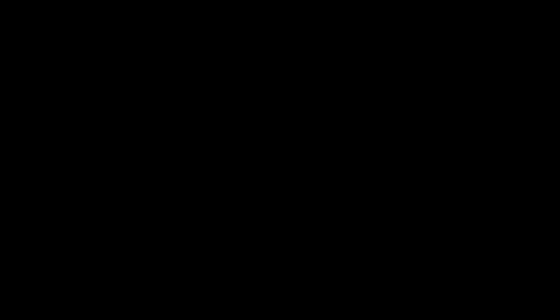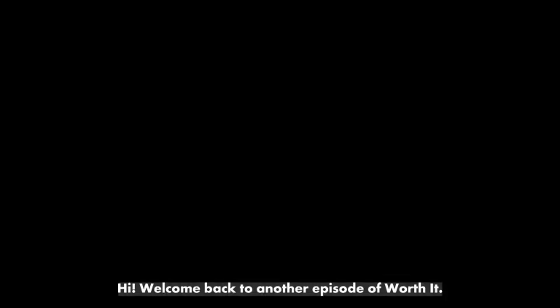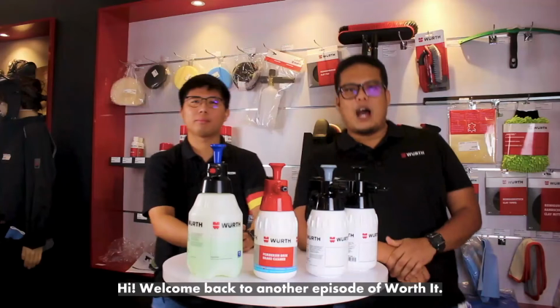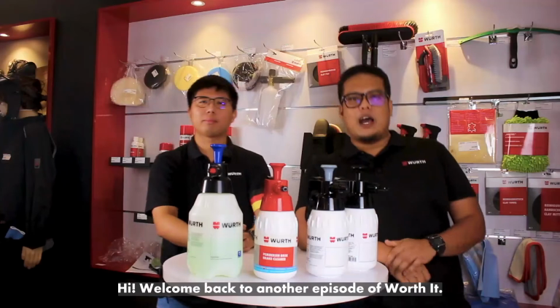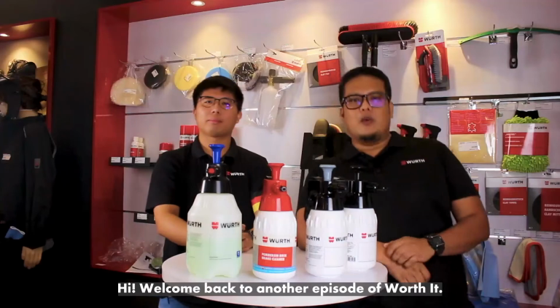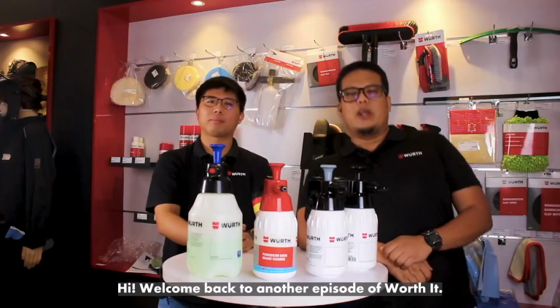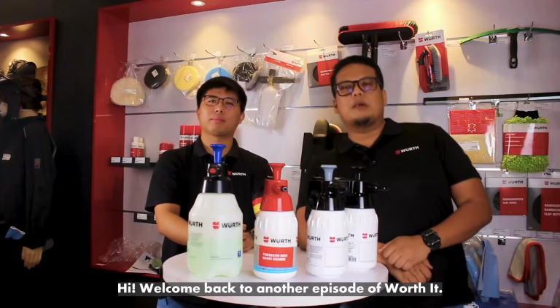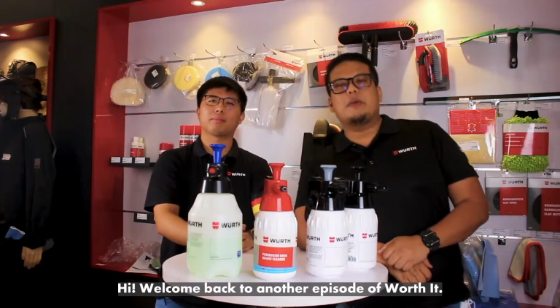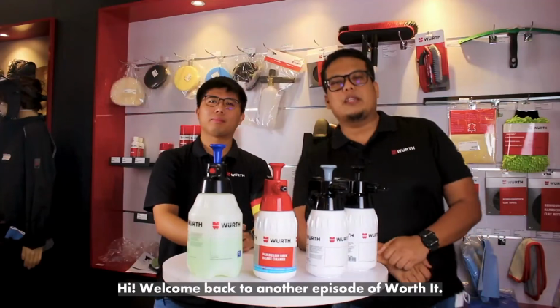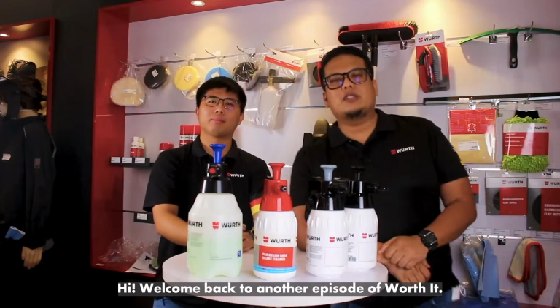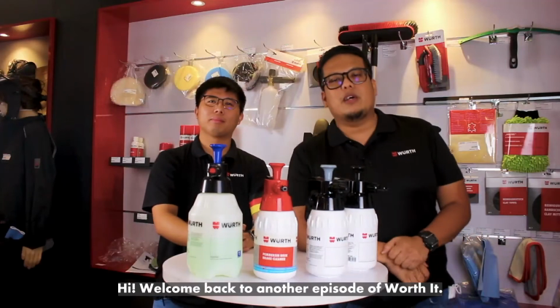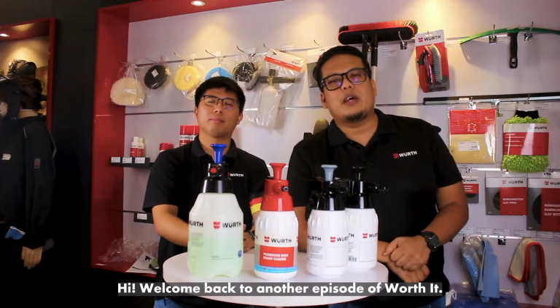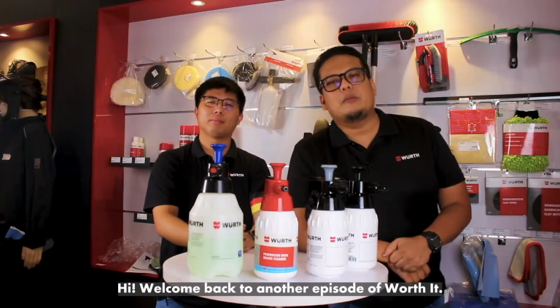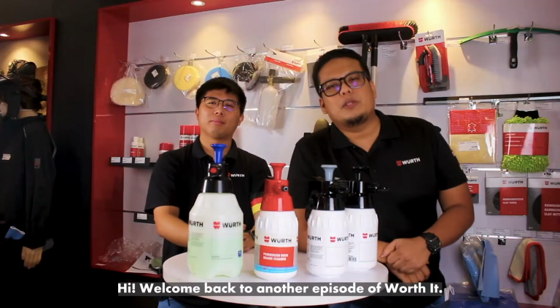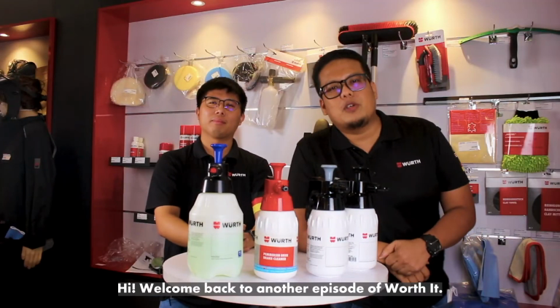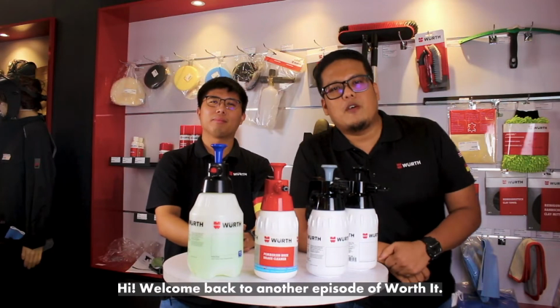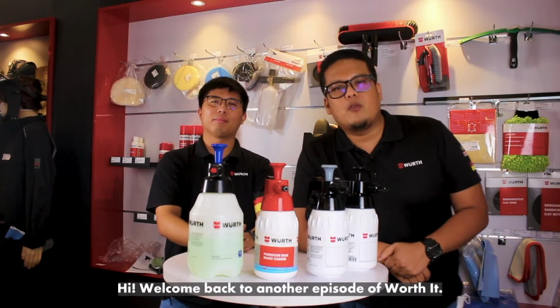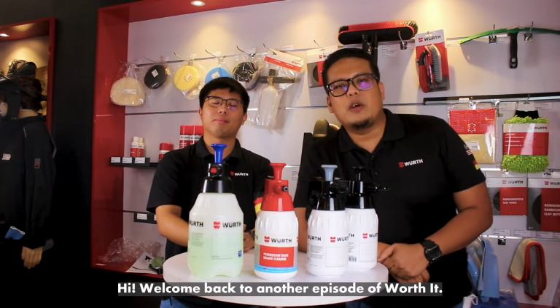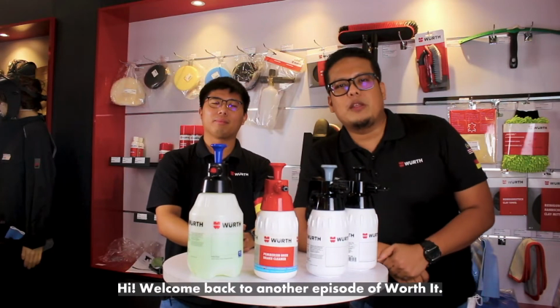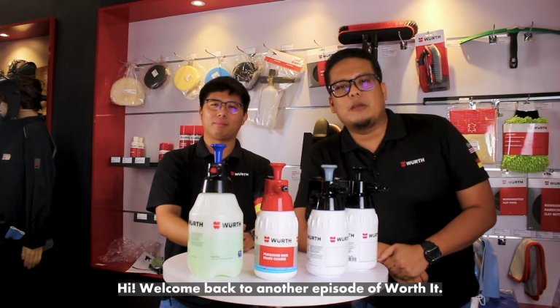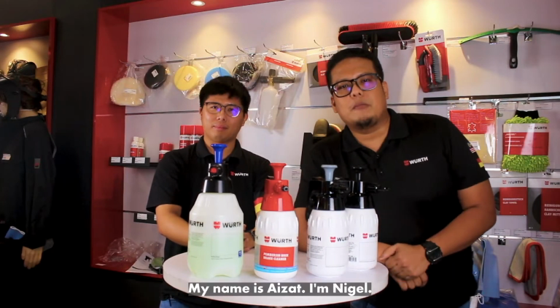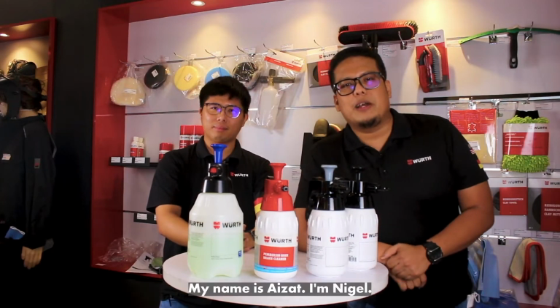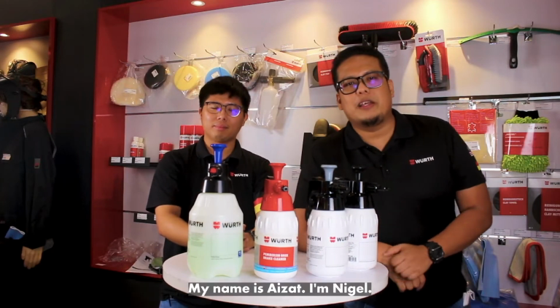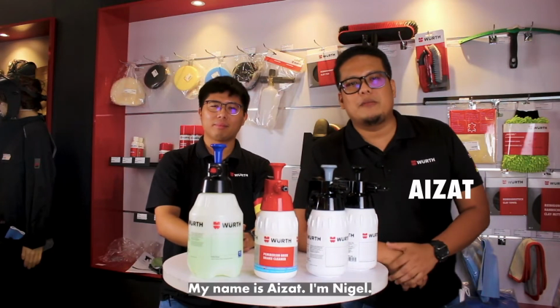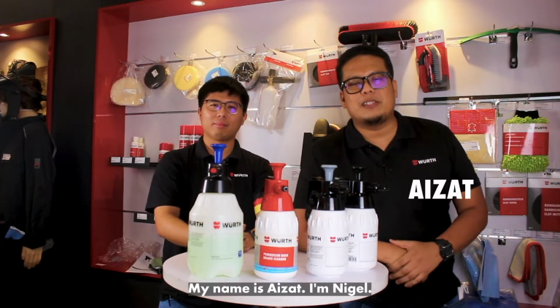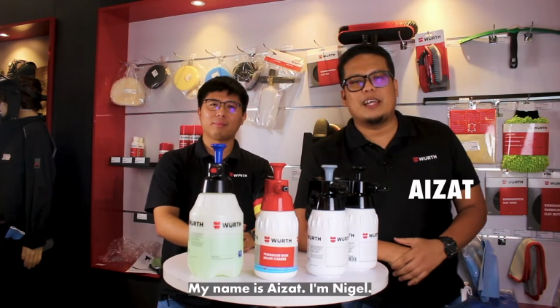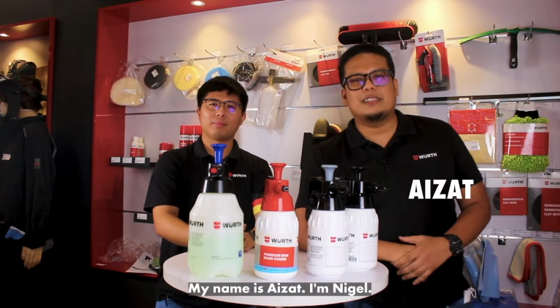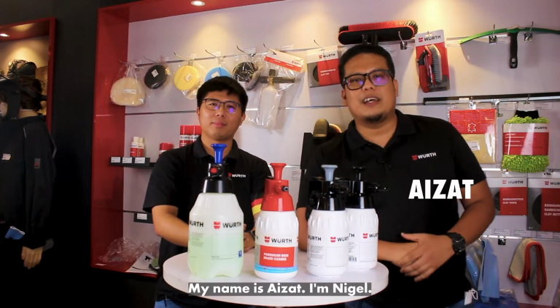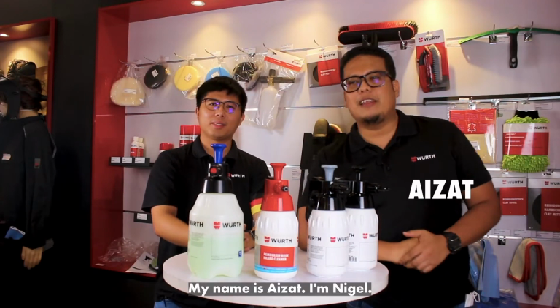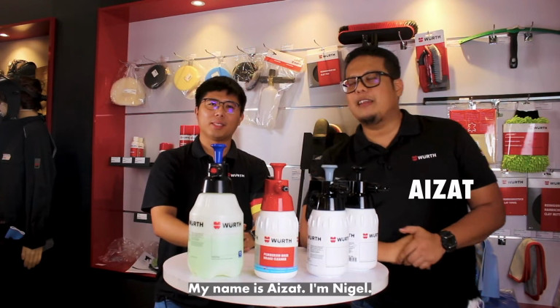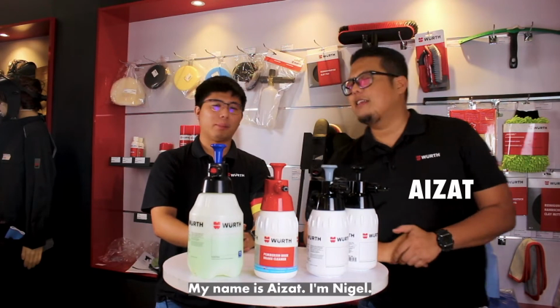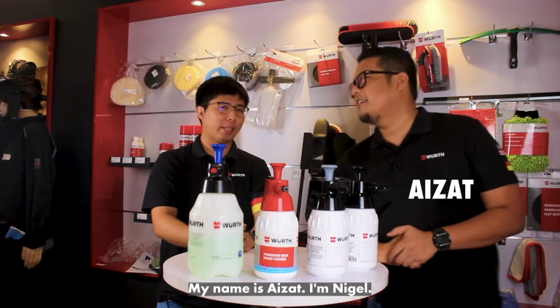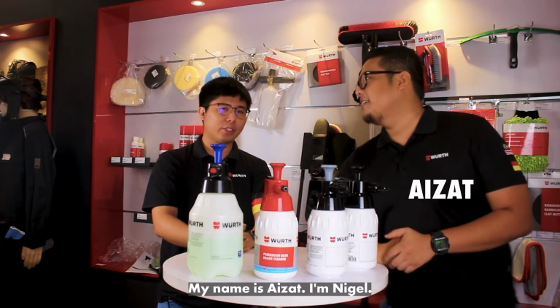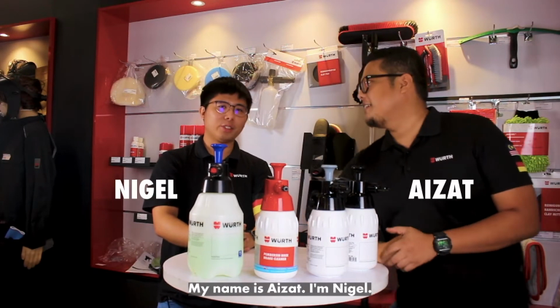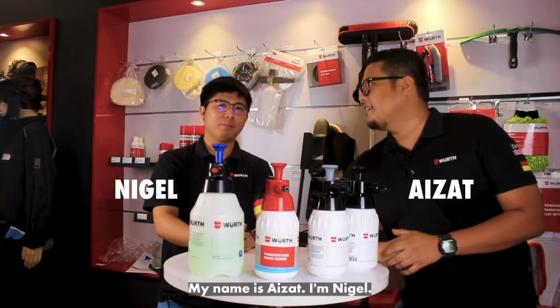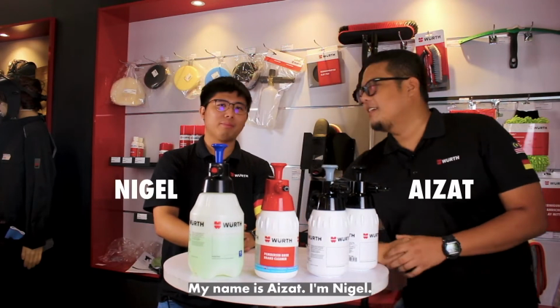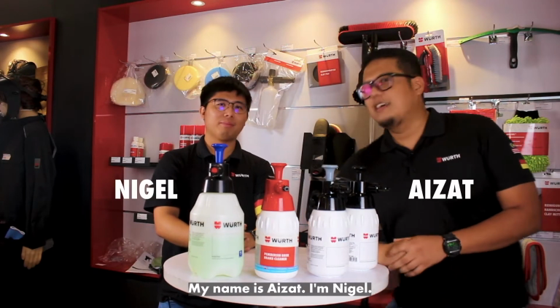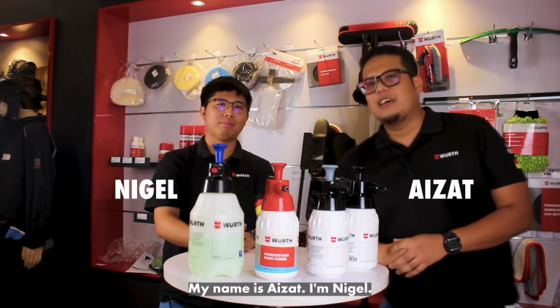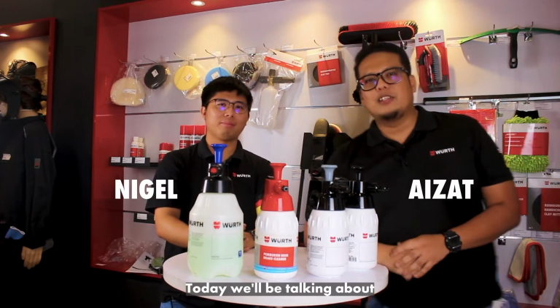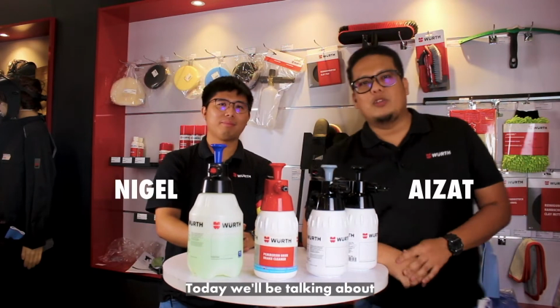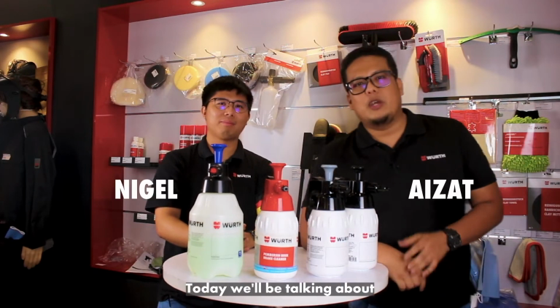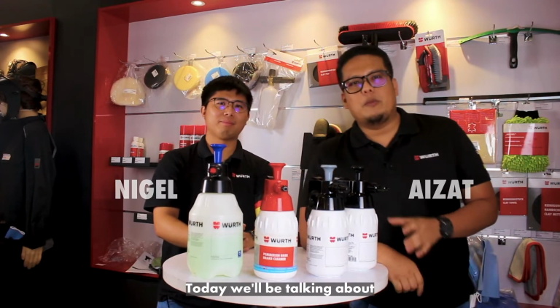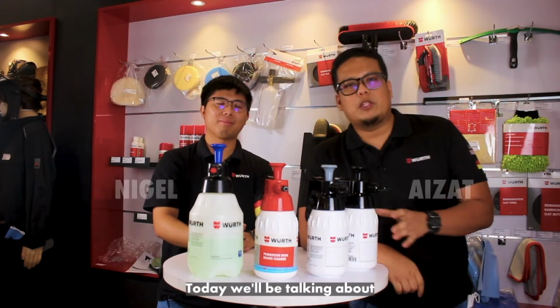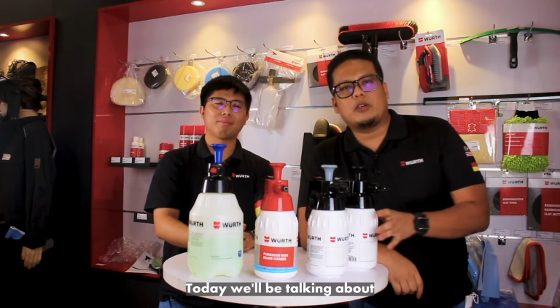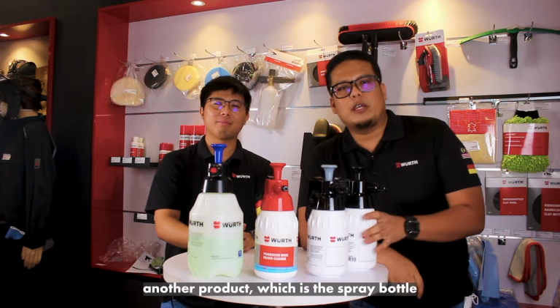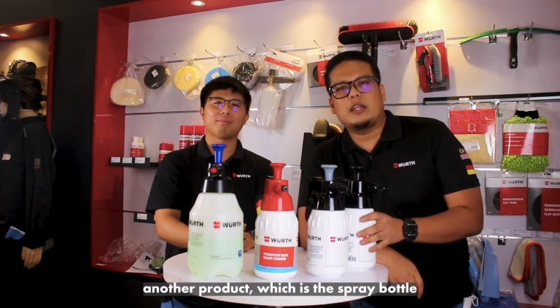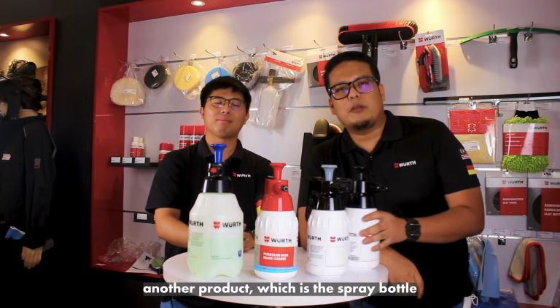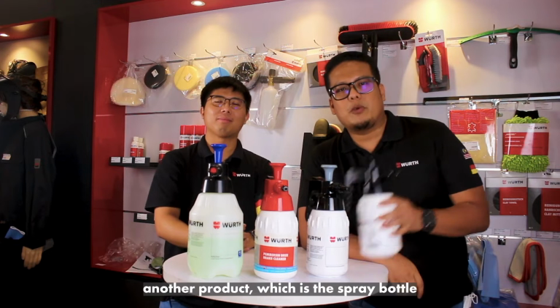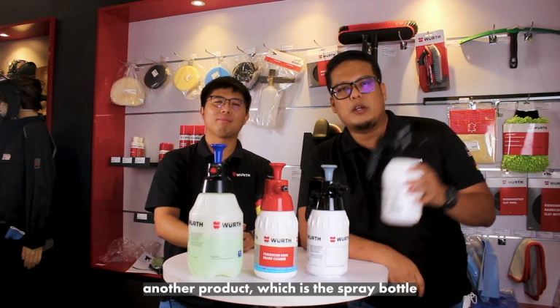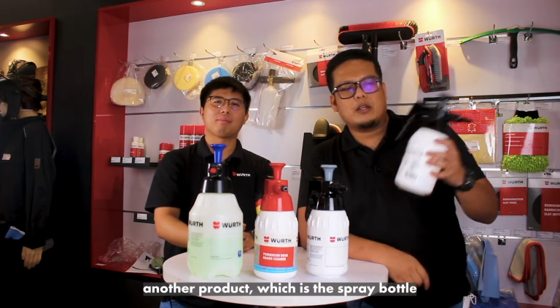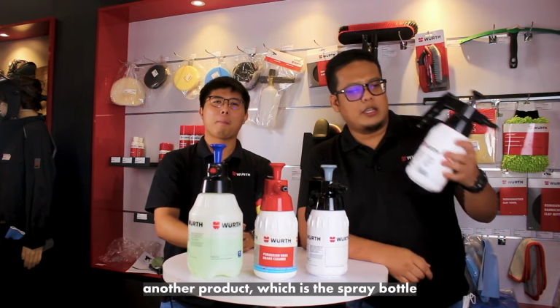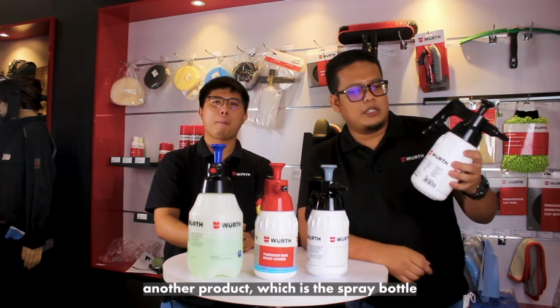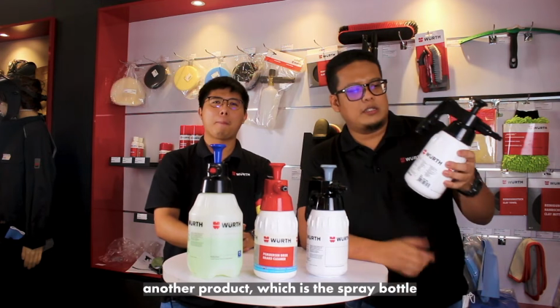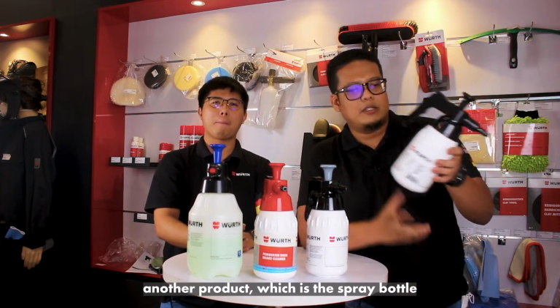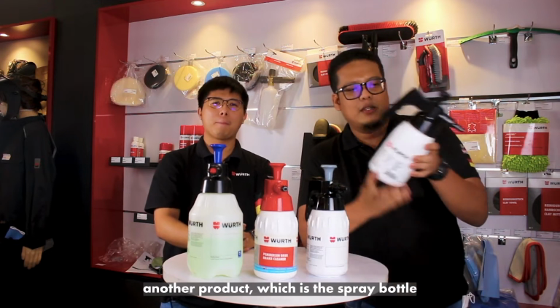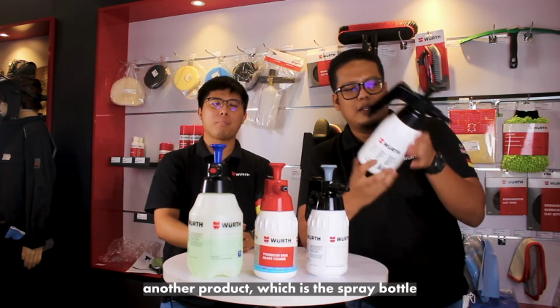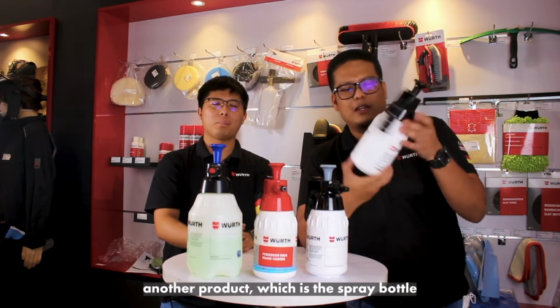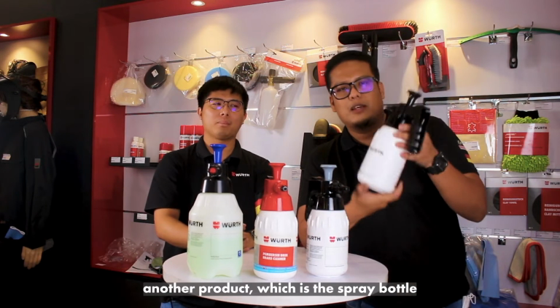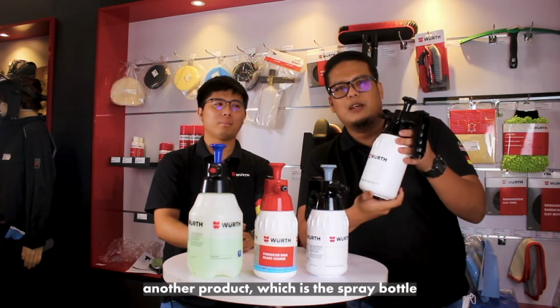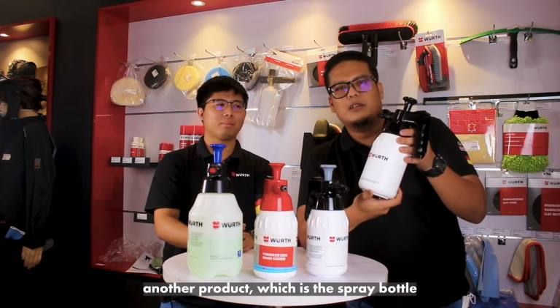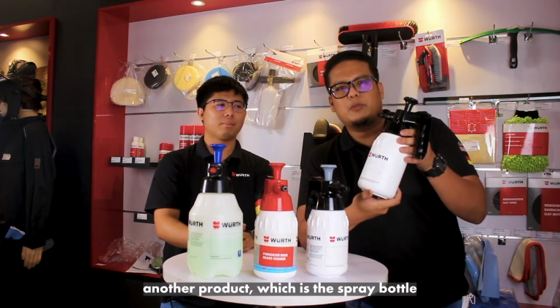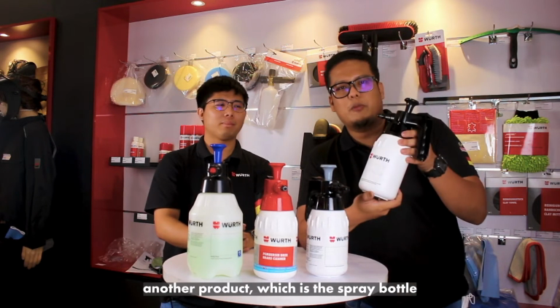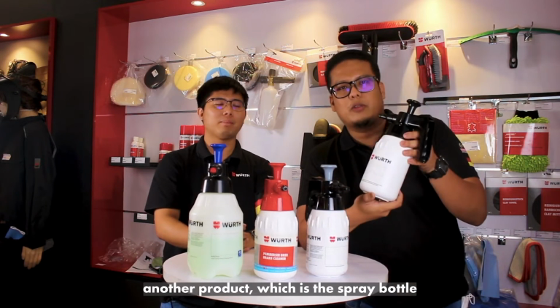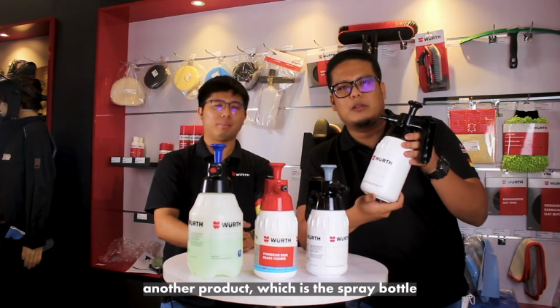Hi, welcome back to another episode of Worth It. My name is Aizad. I'm Nigel. Today we'll be talking about another product: the spray bottle.